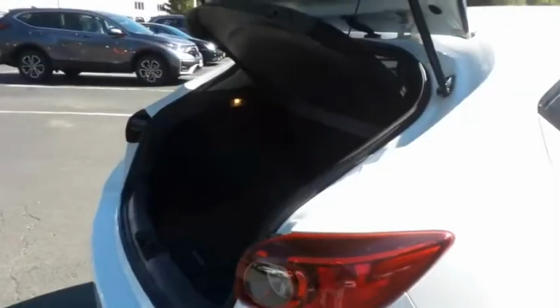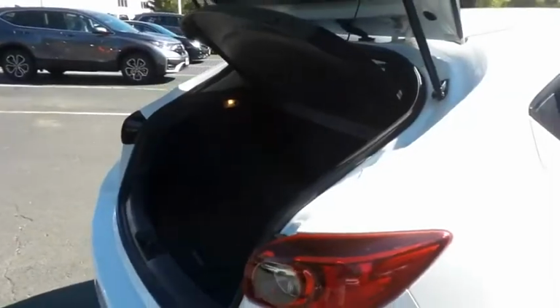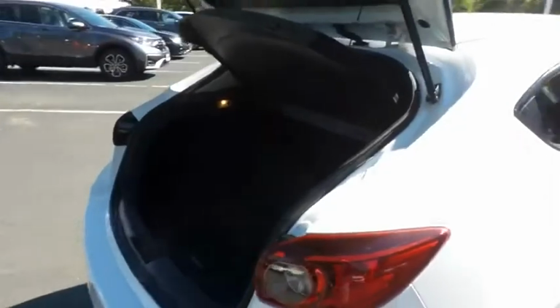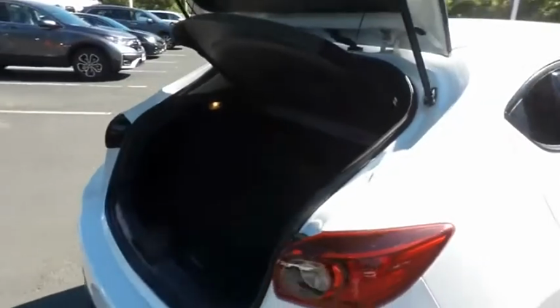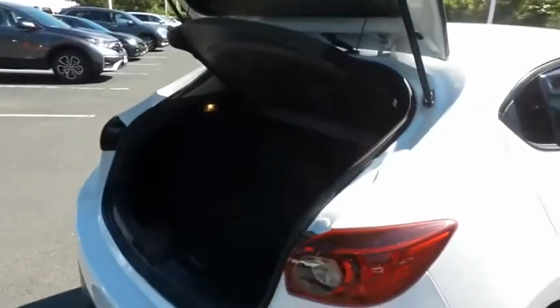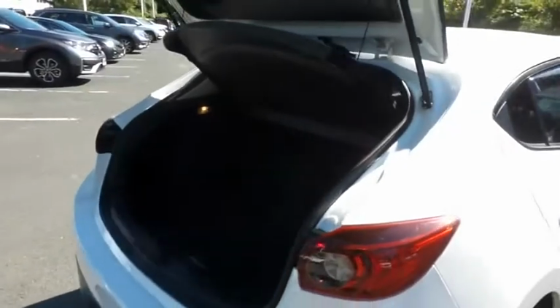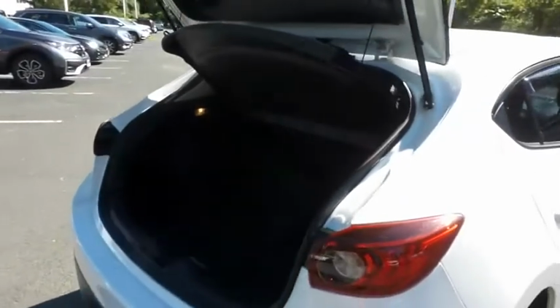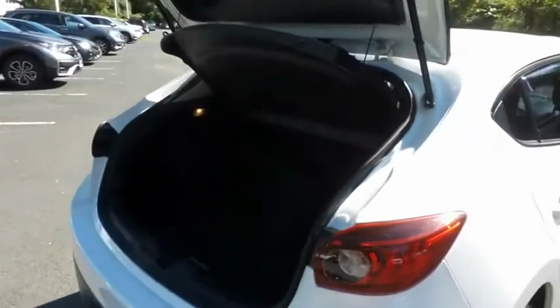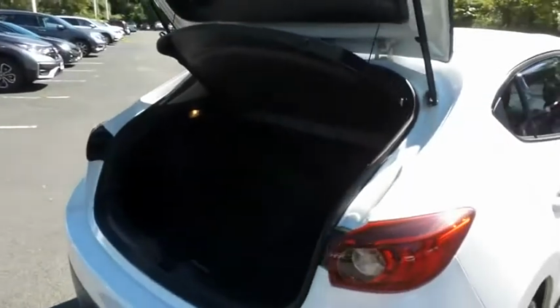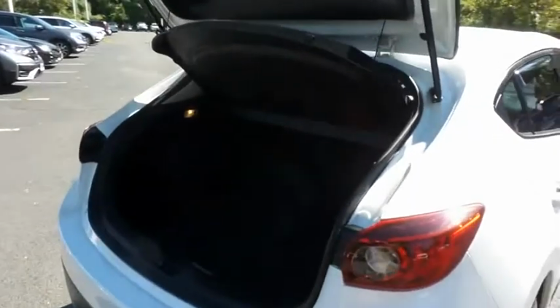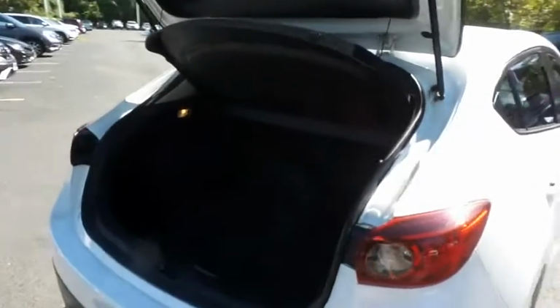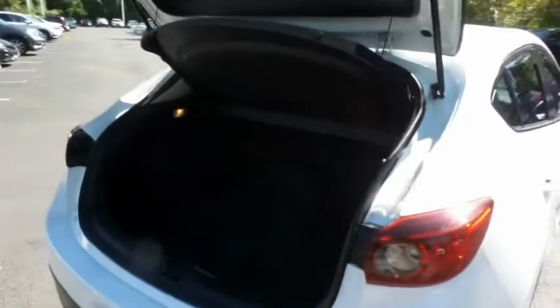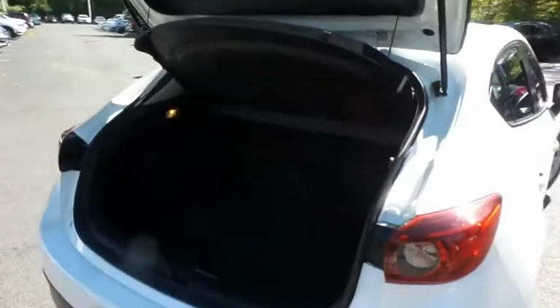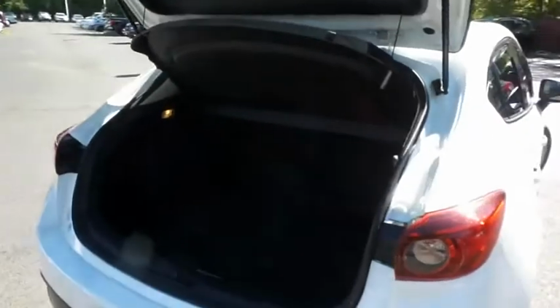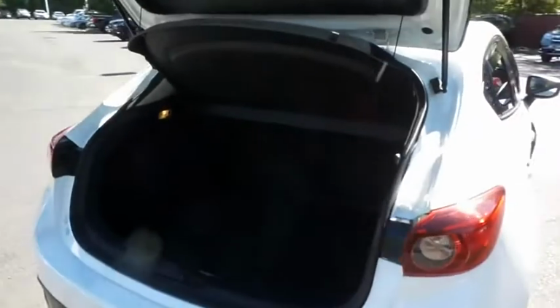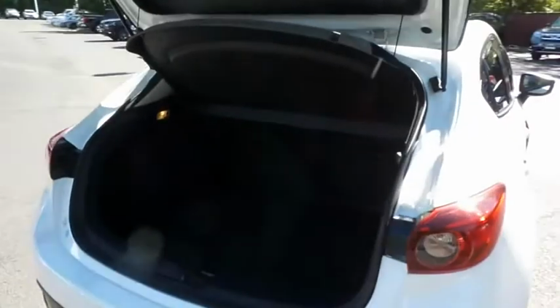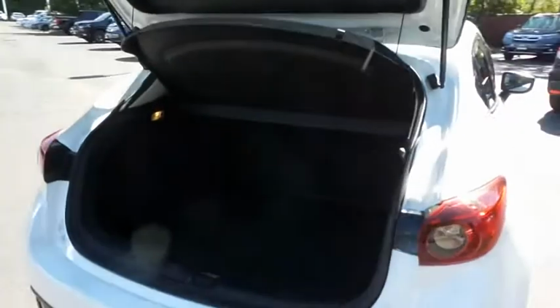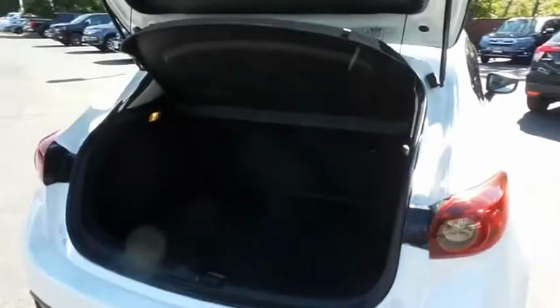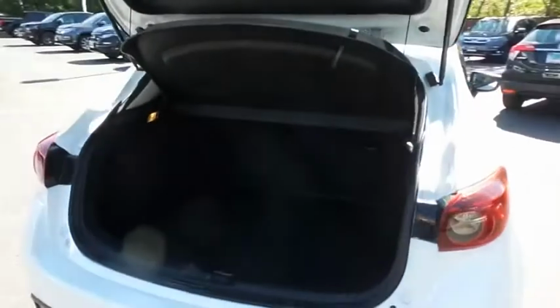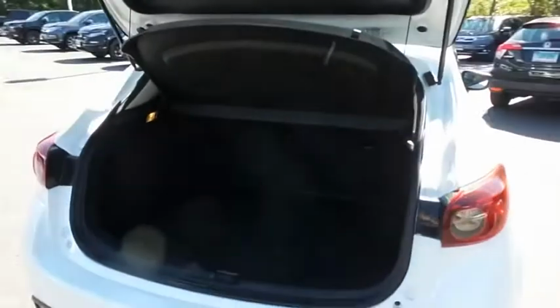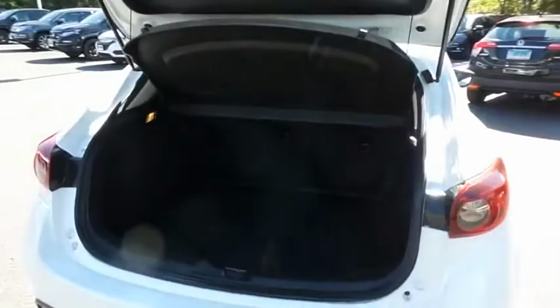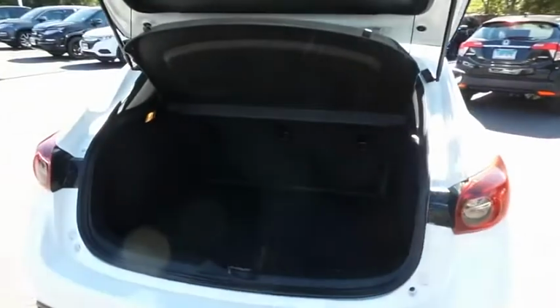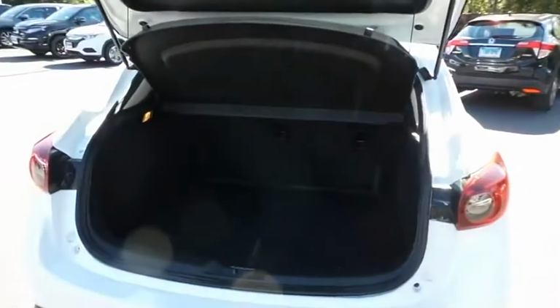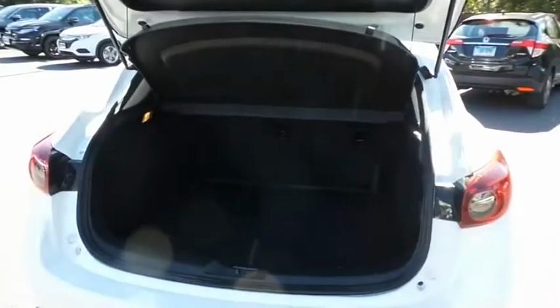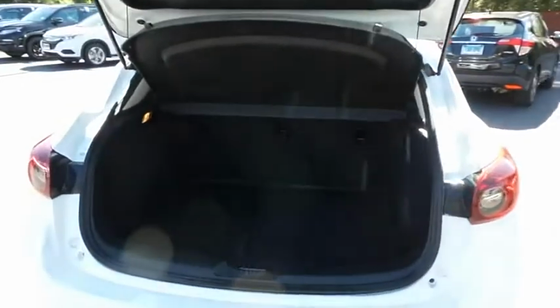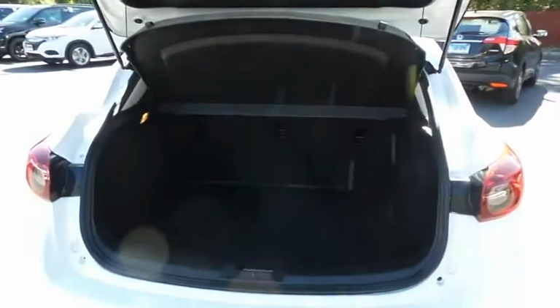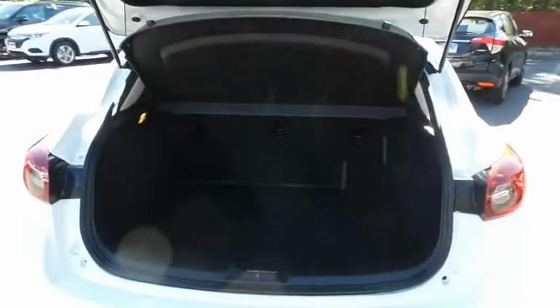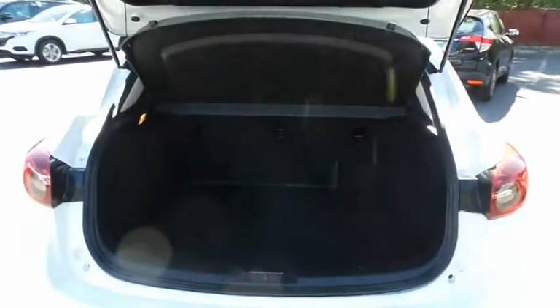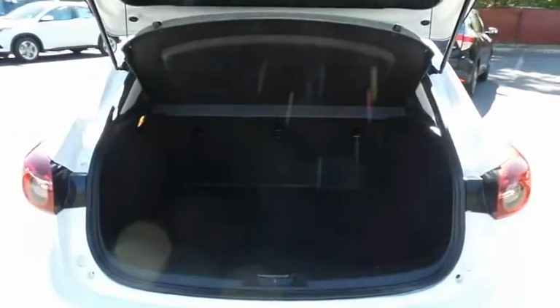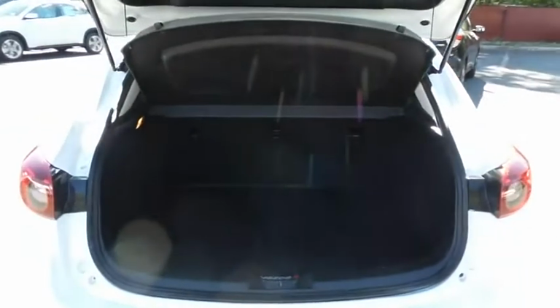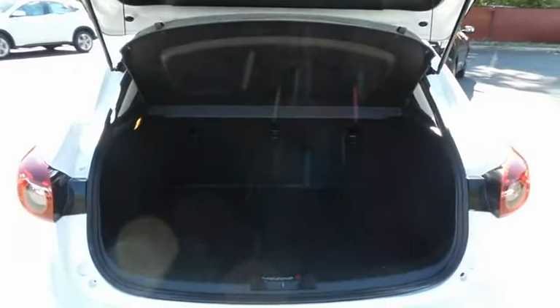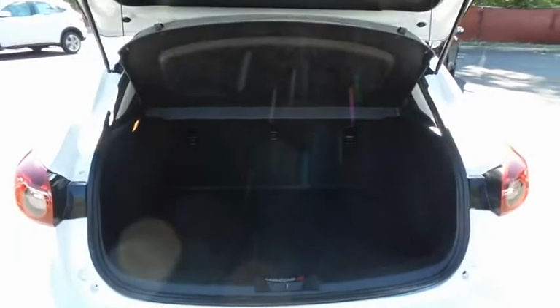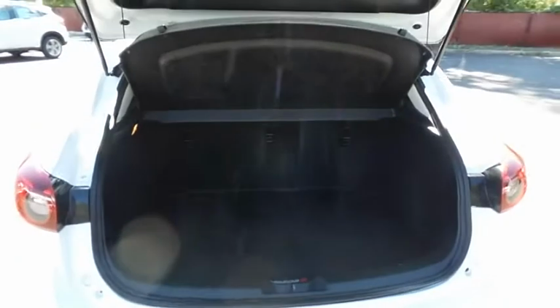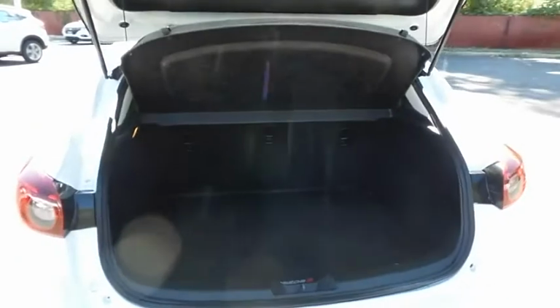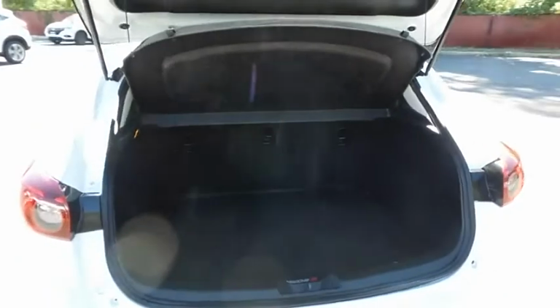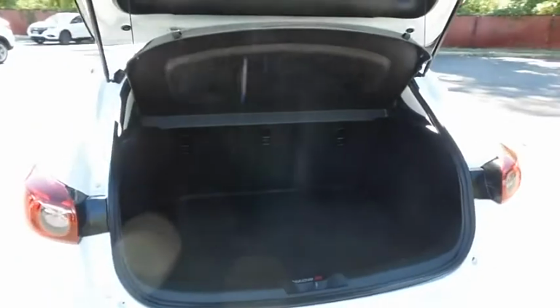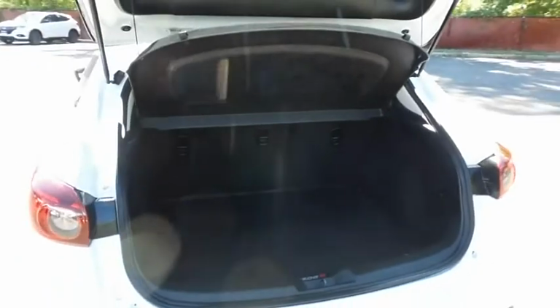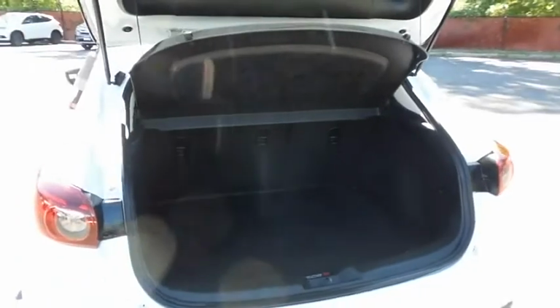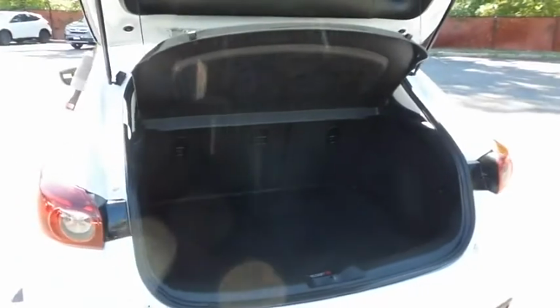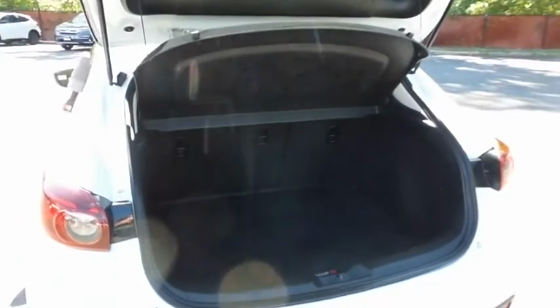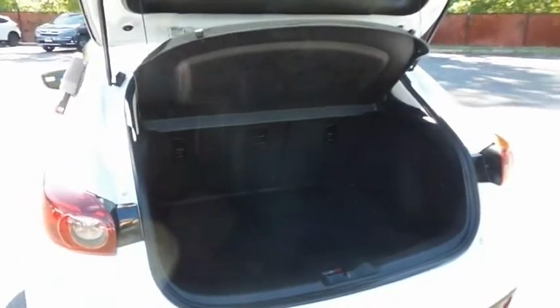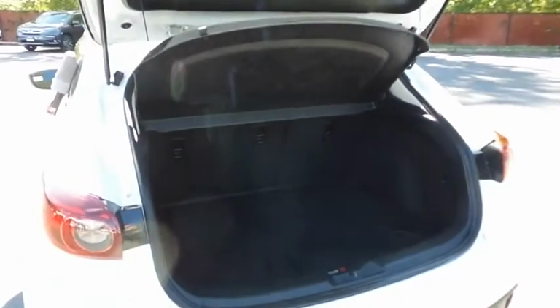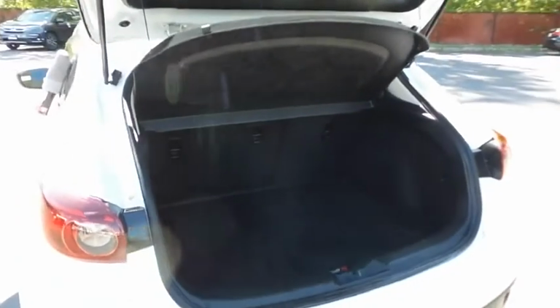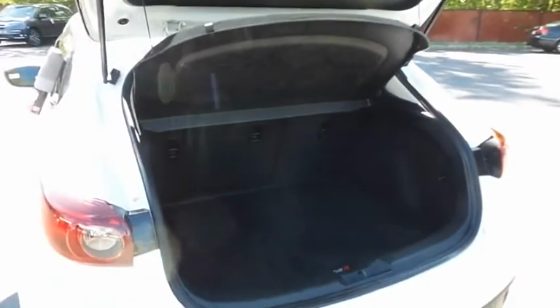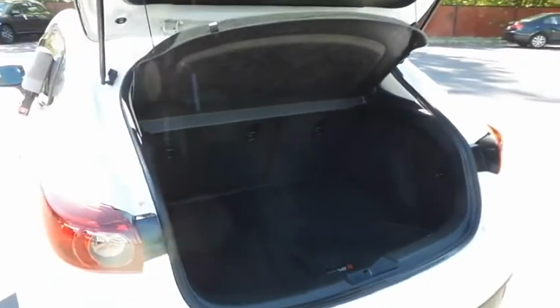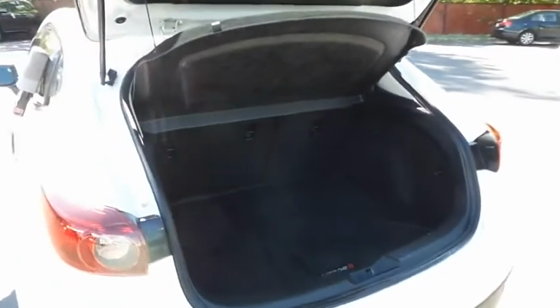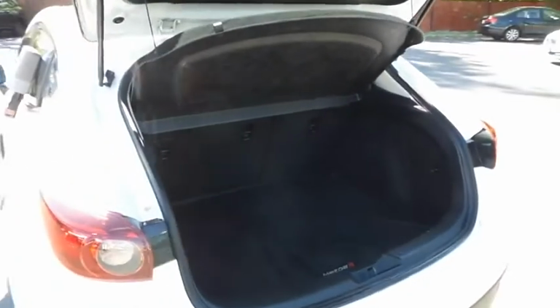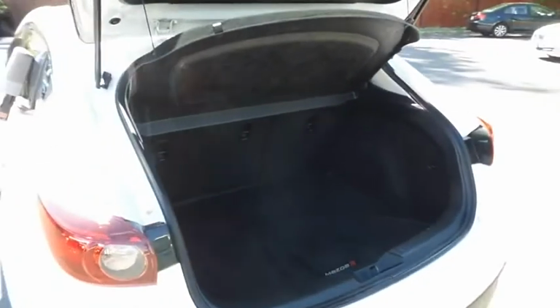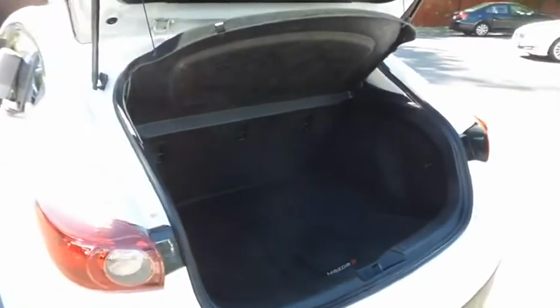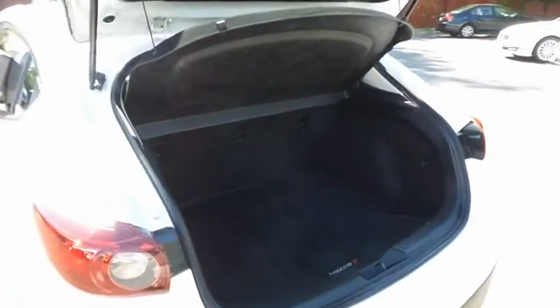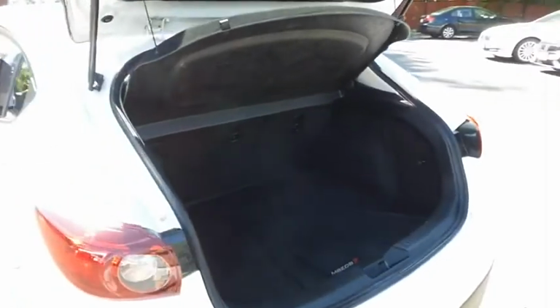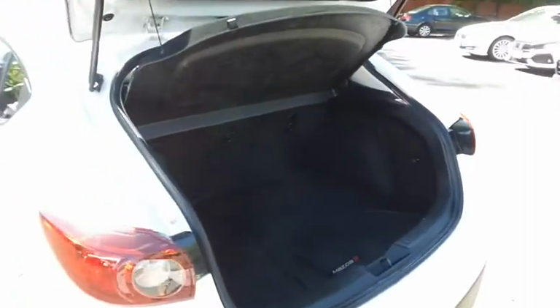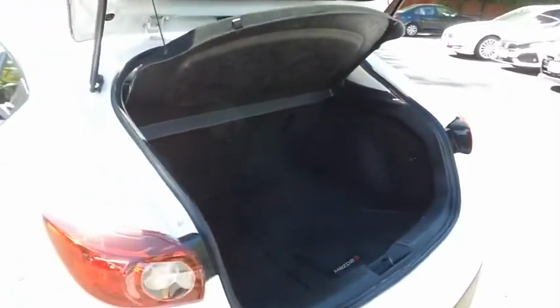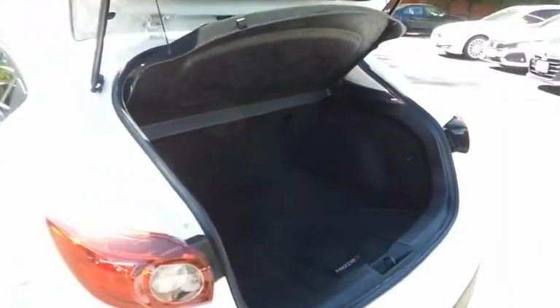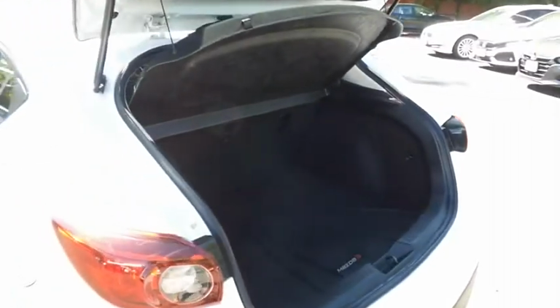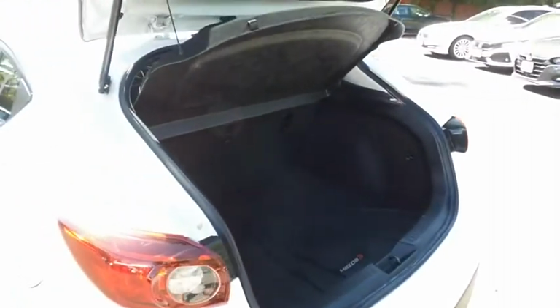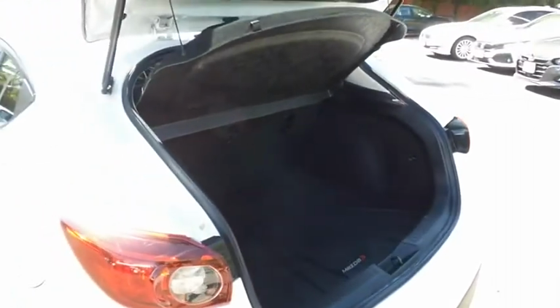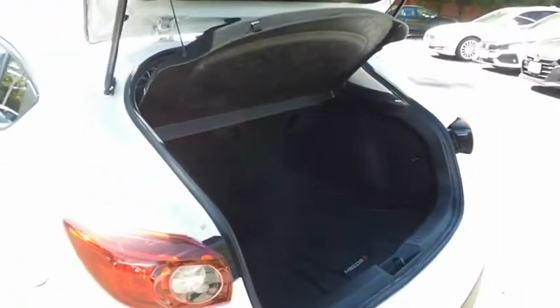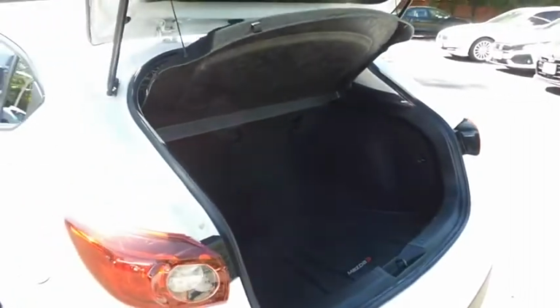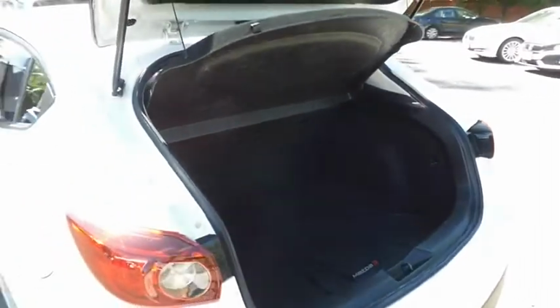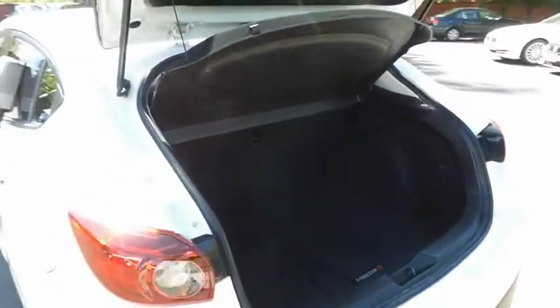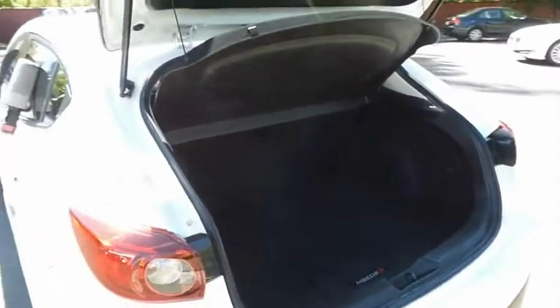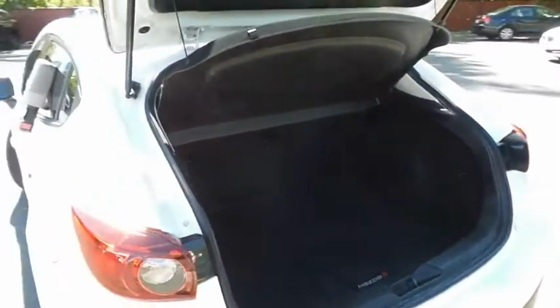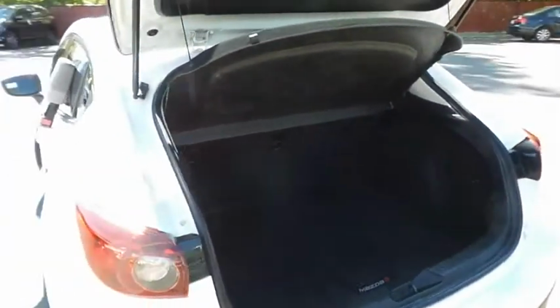This Mazda 3 offers plenty of rear cargo space in the hatch with a cargo cover and an all-weather protective liner.